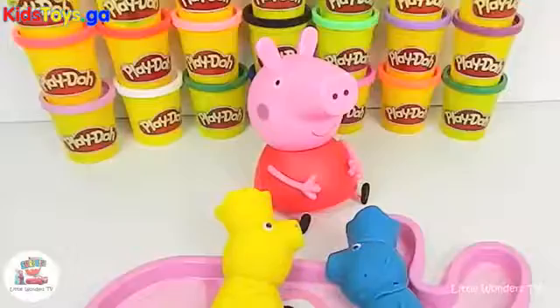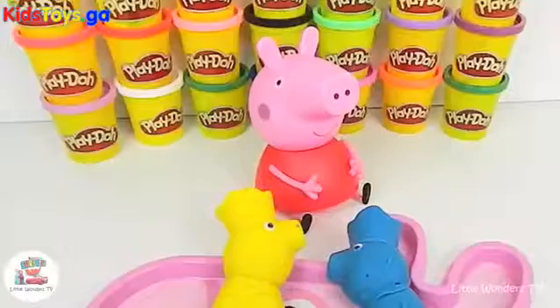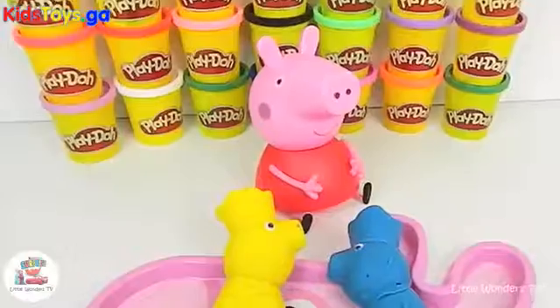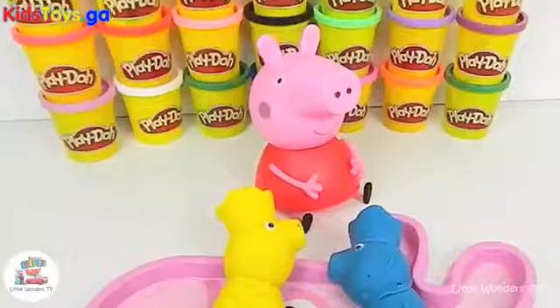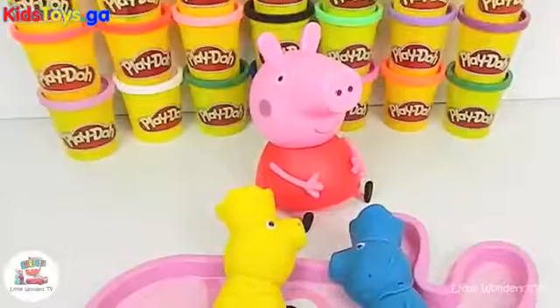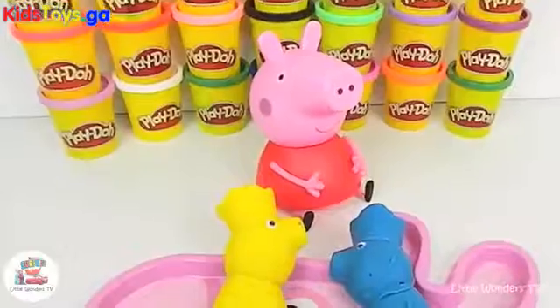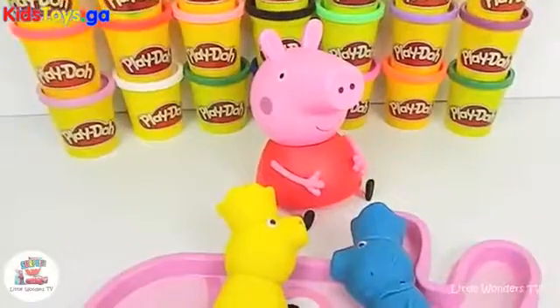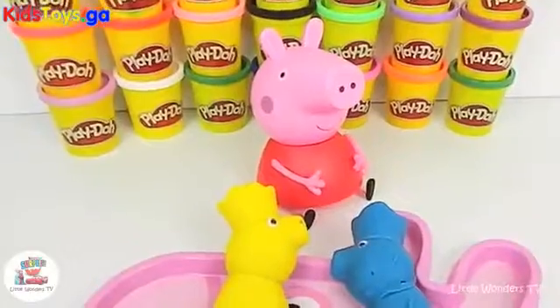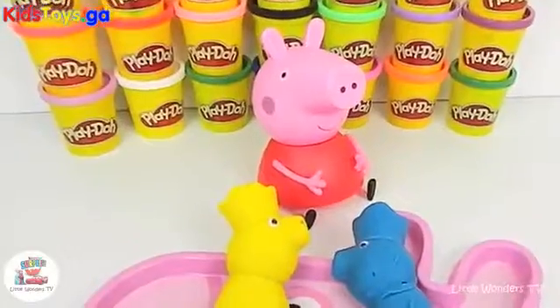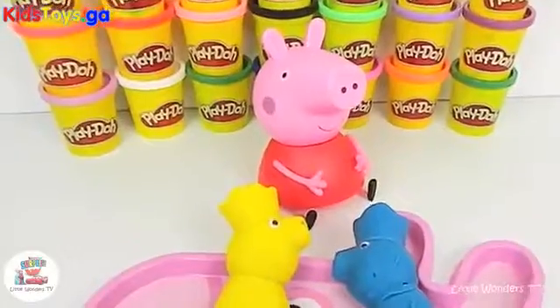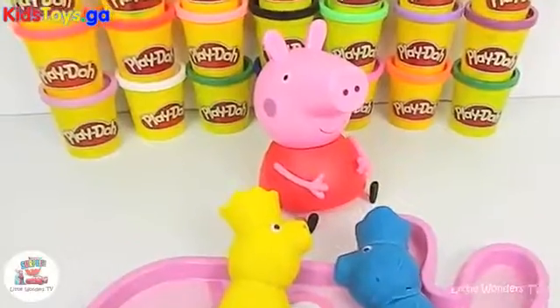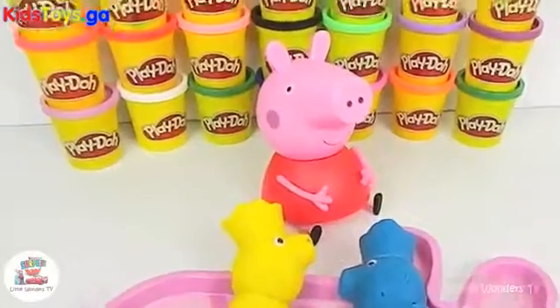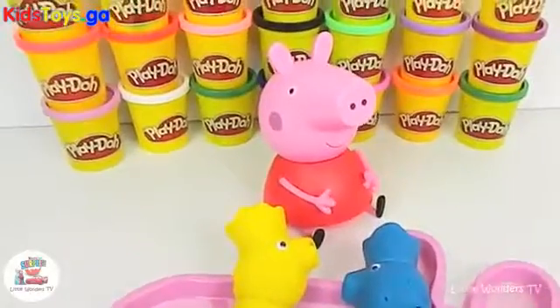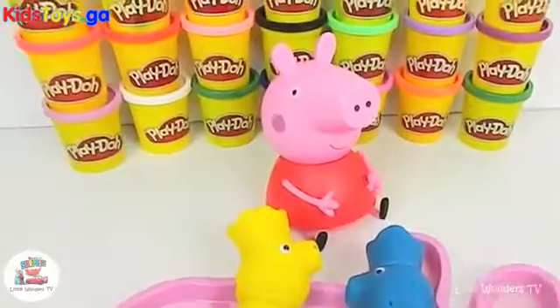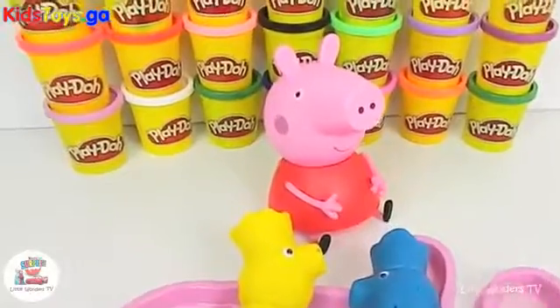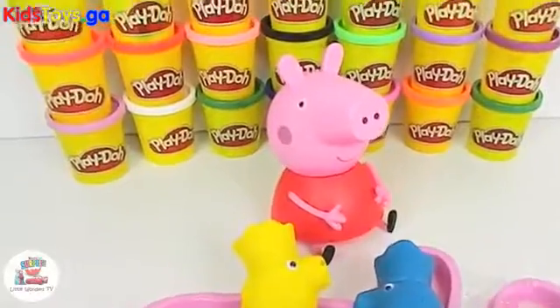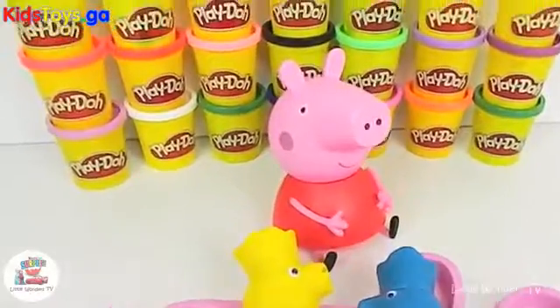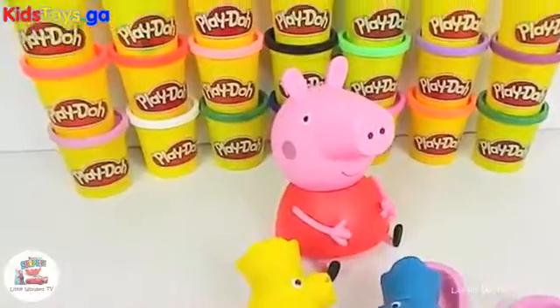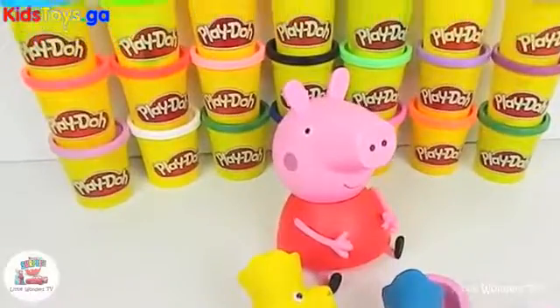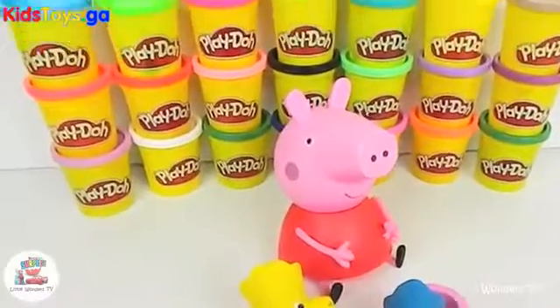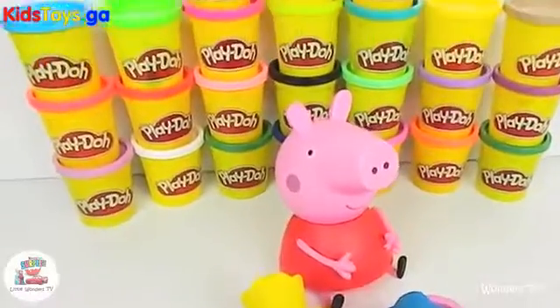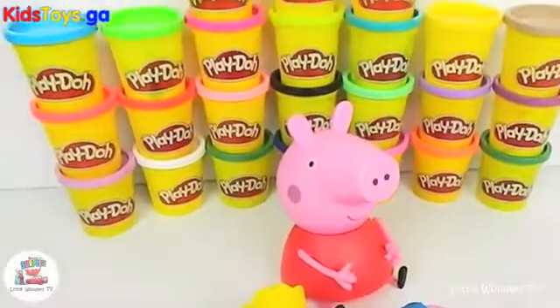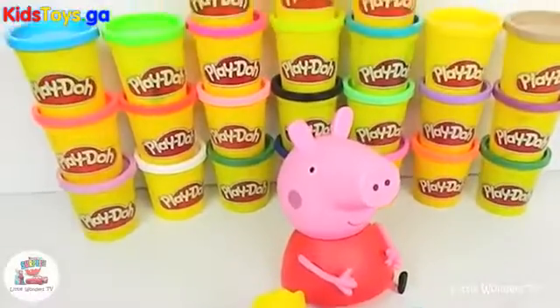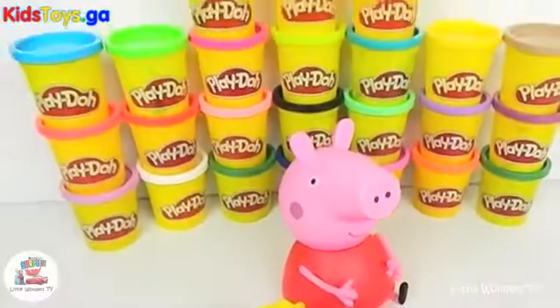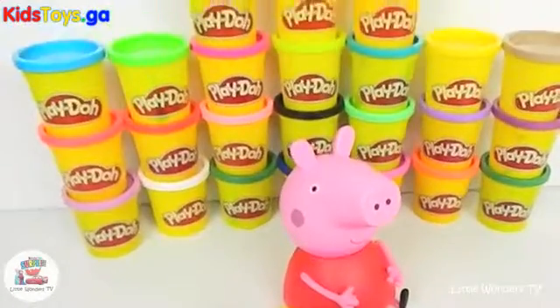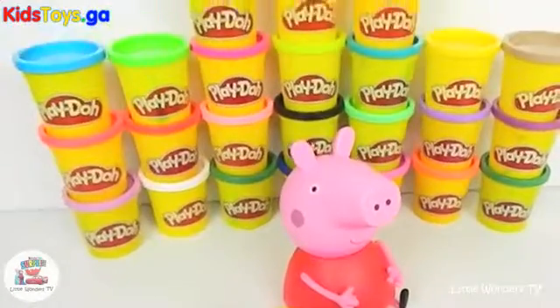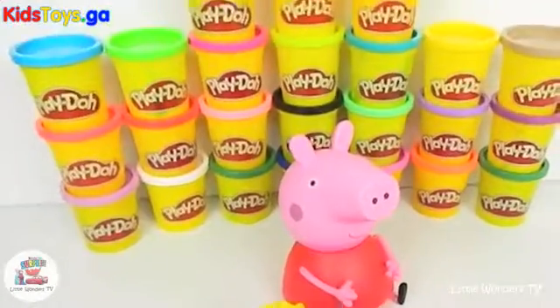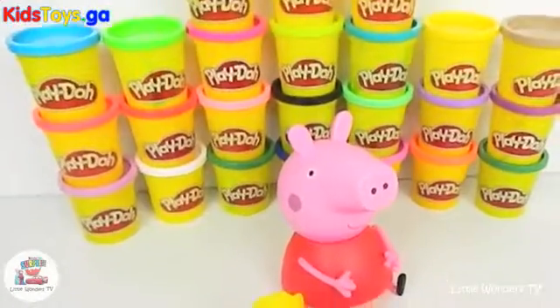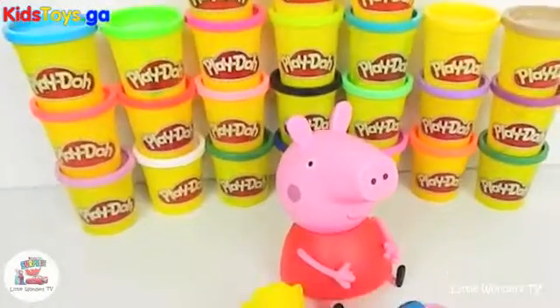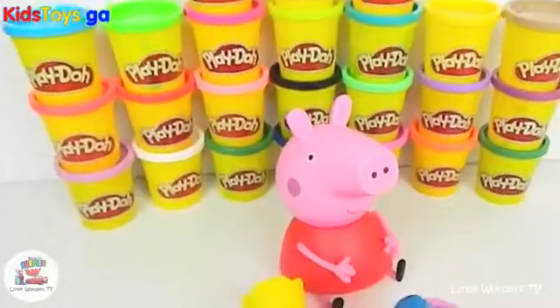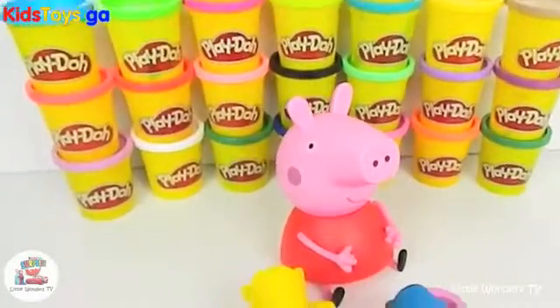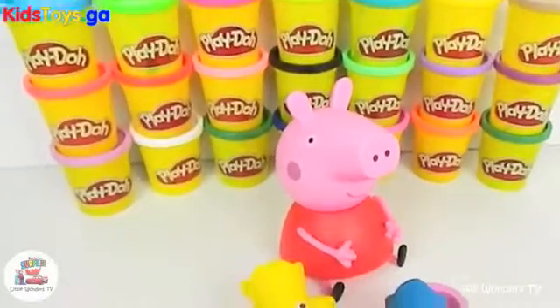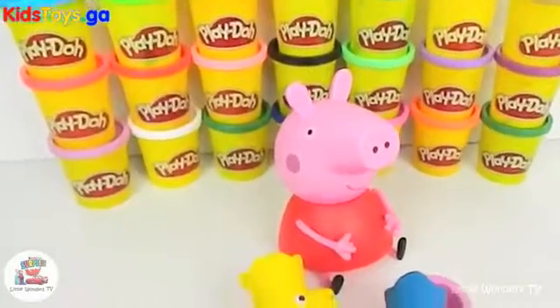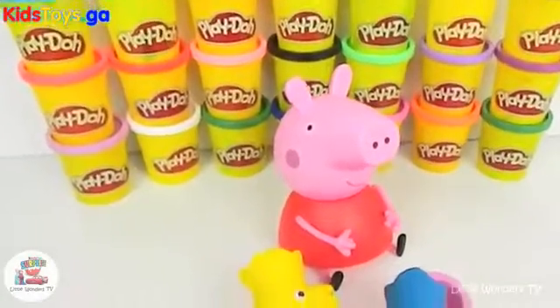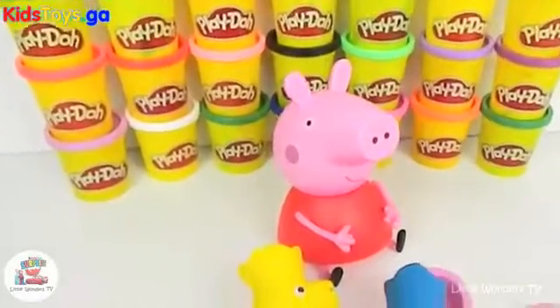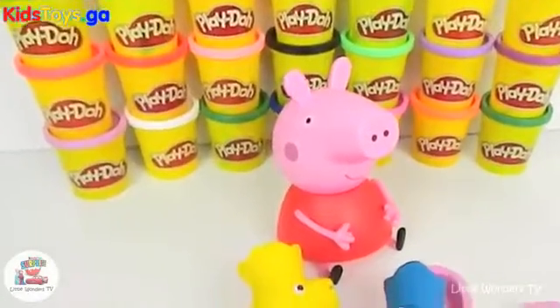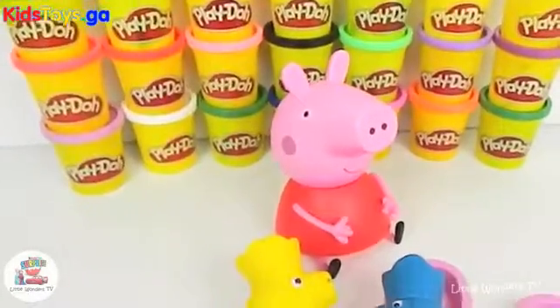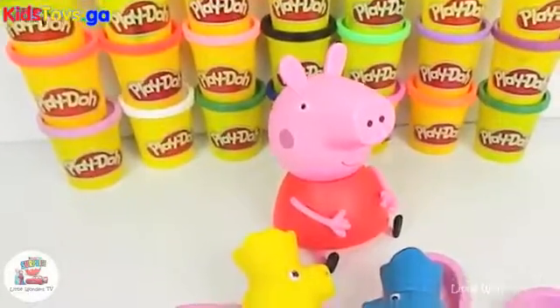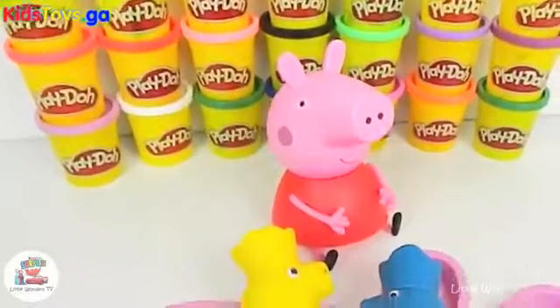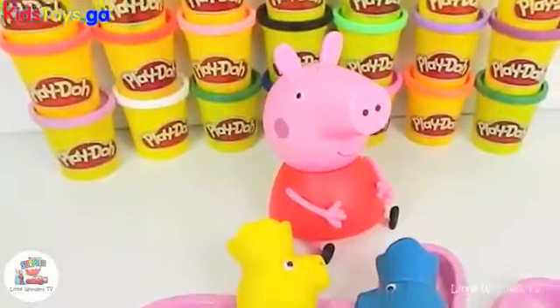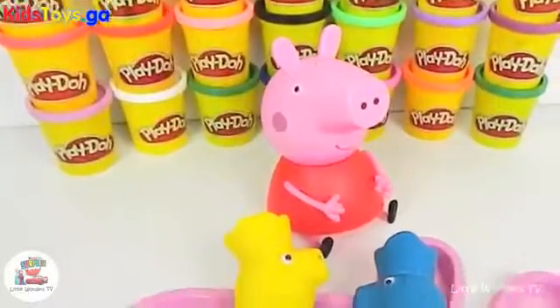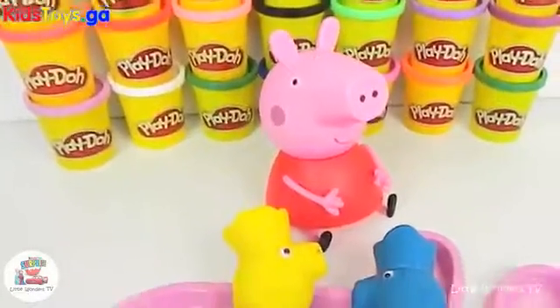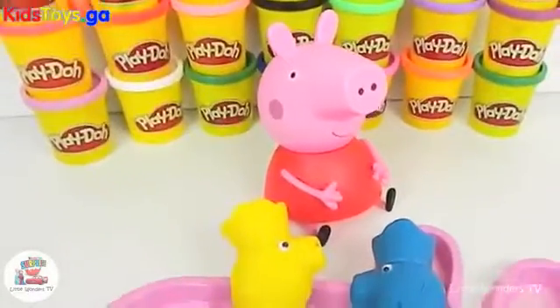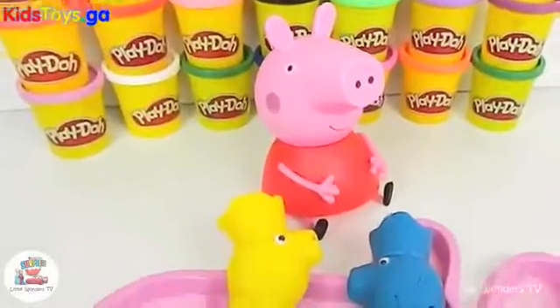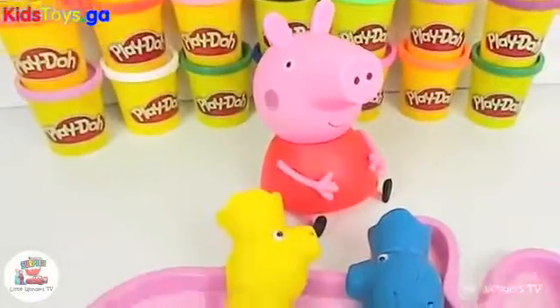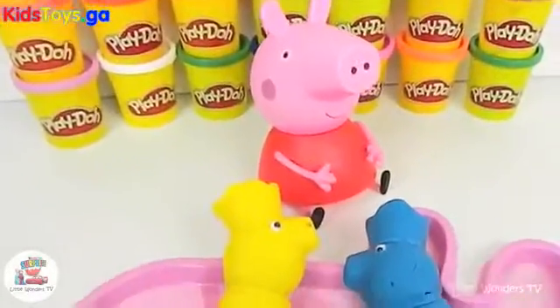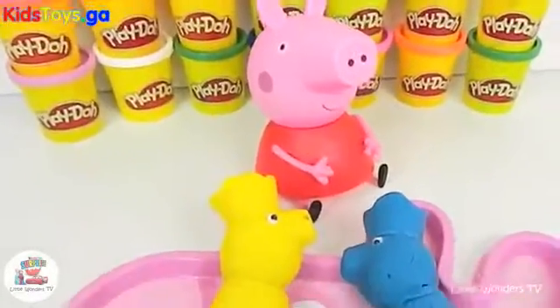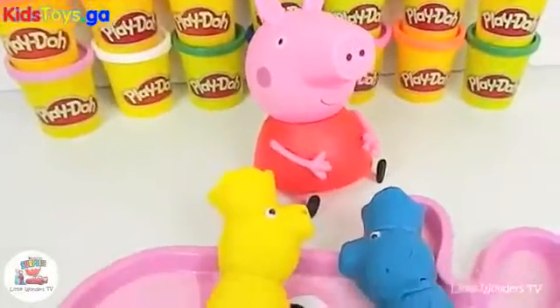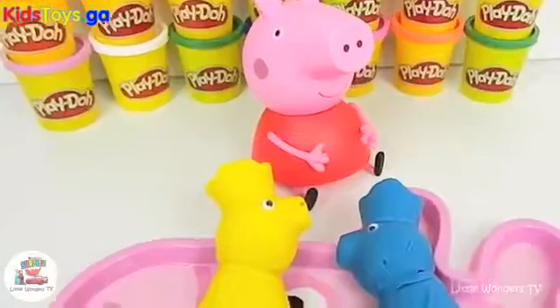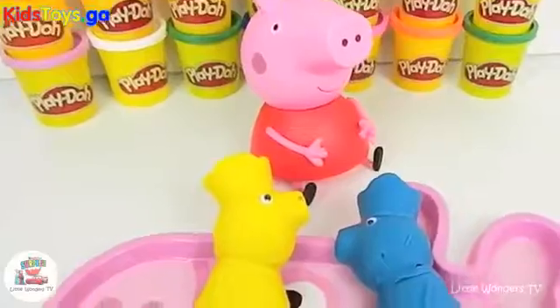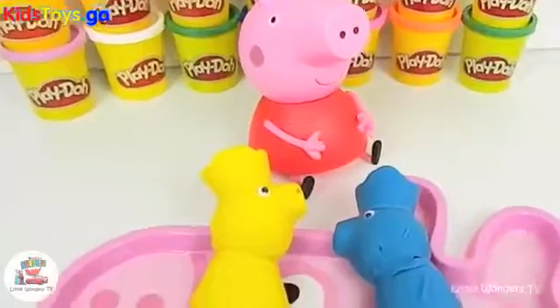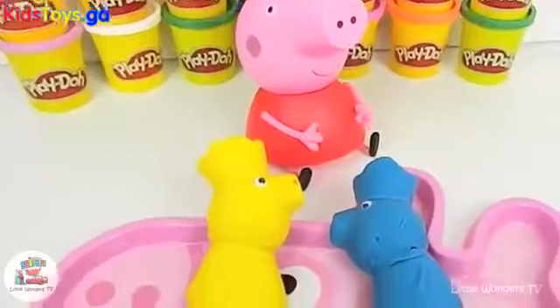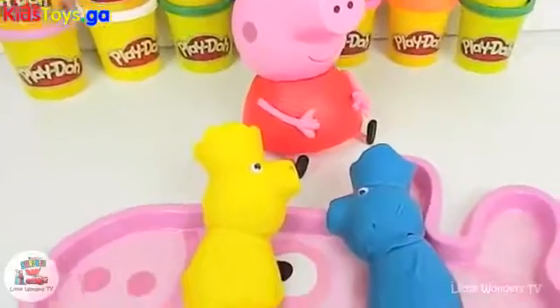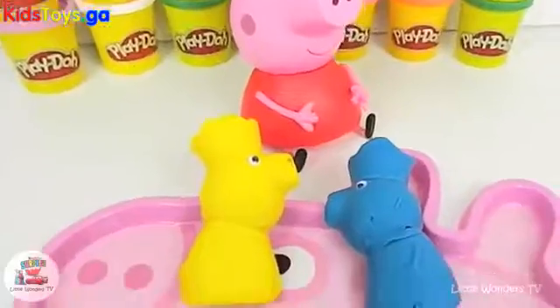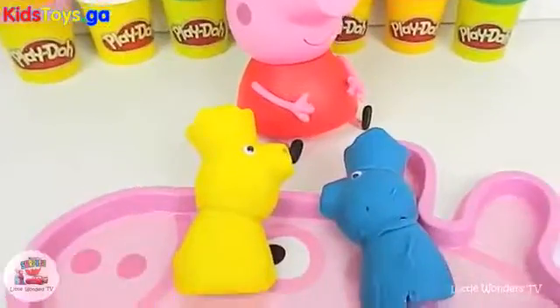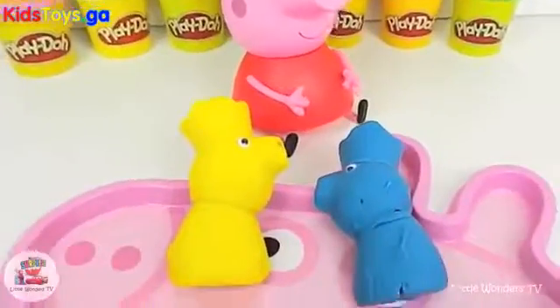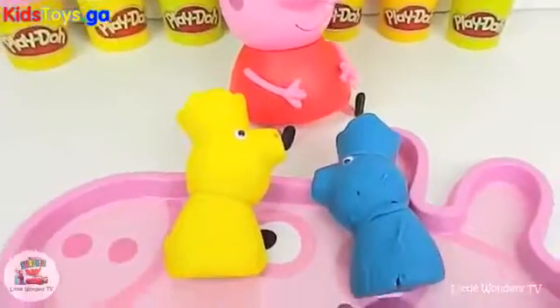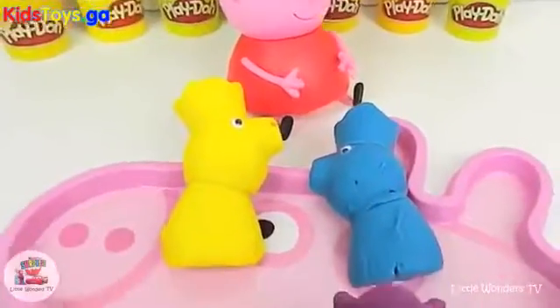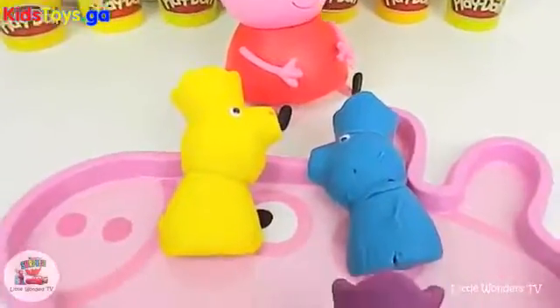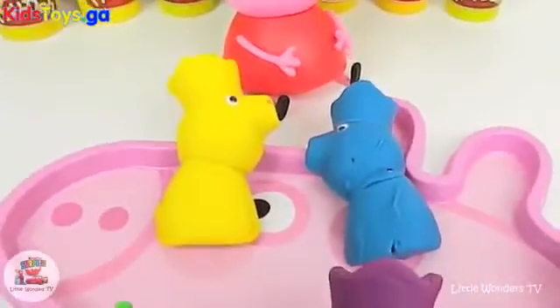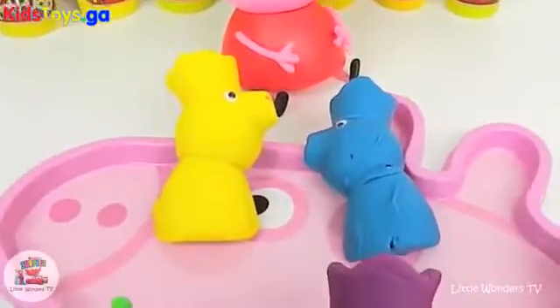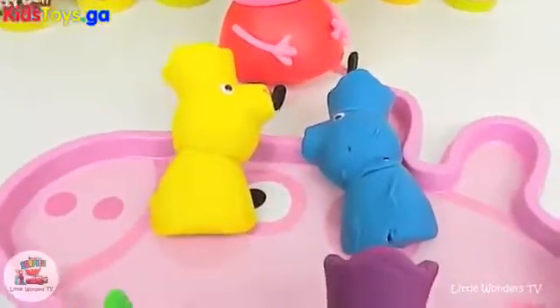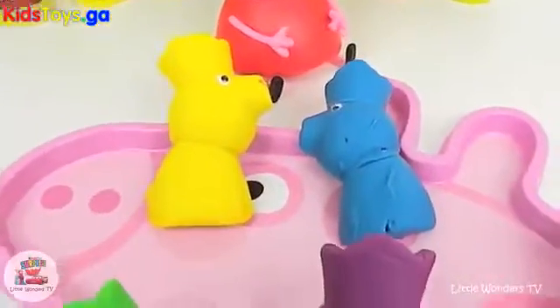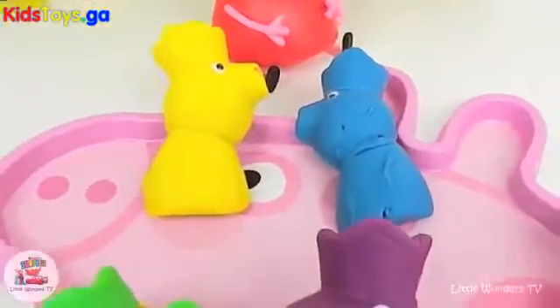Hi kids, welcome to the Little Ones TV. Today we are going to open Peppa Pig plate of surprise eggs.